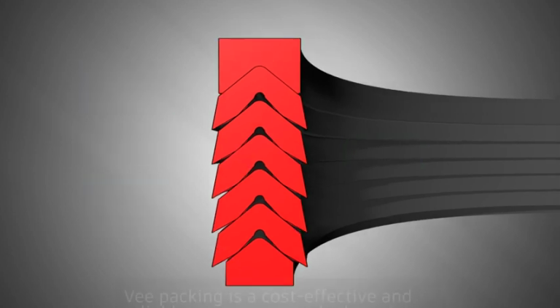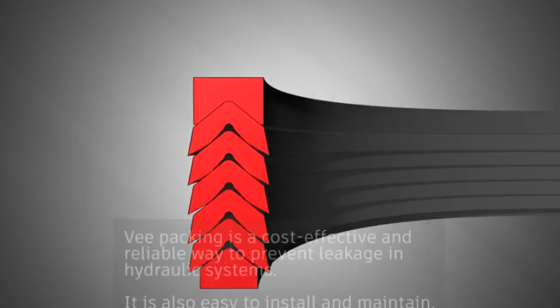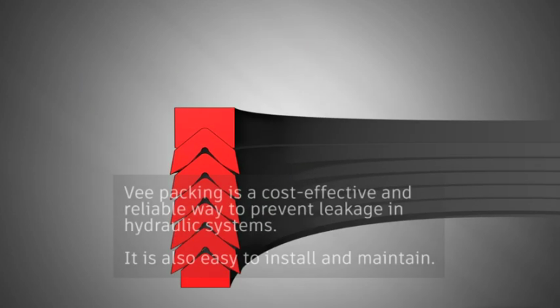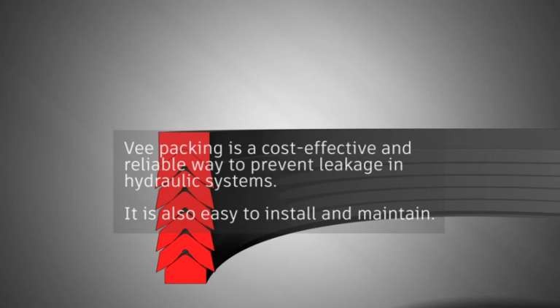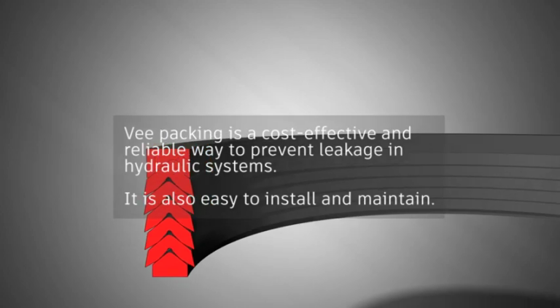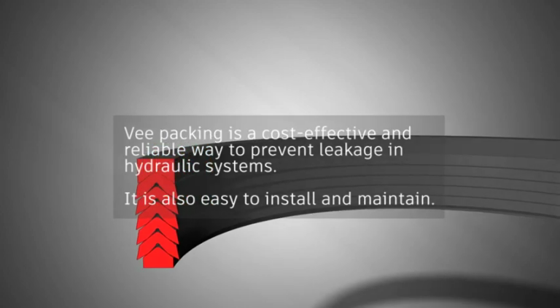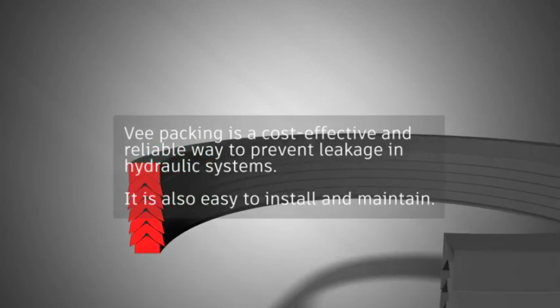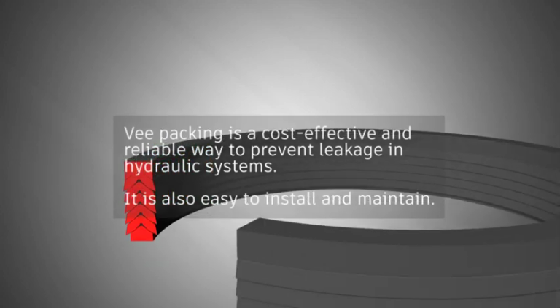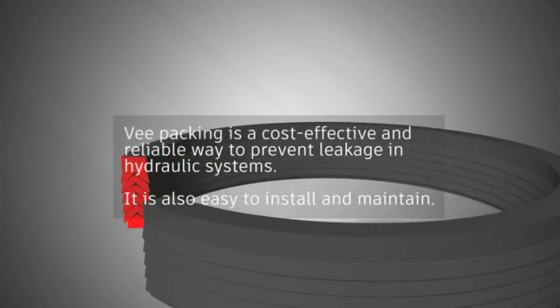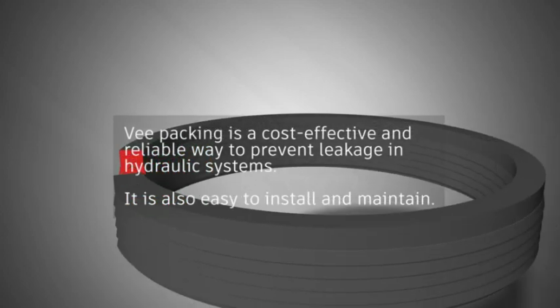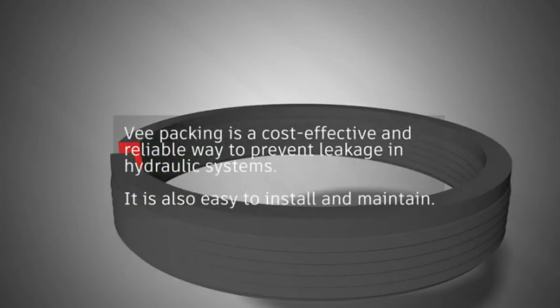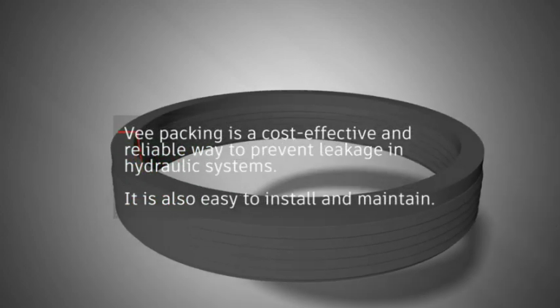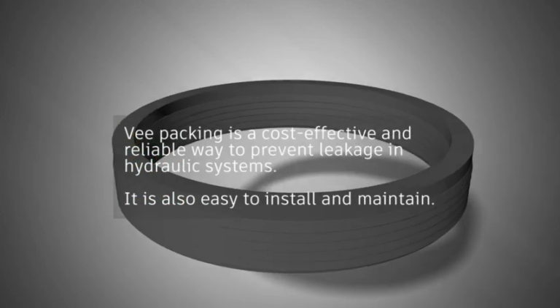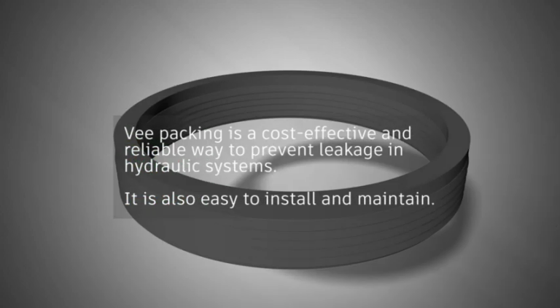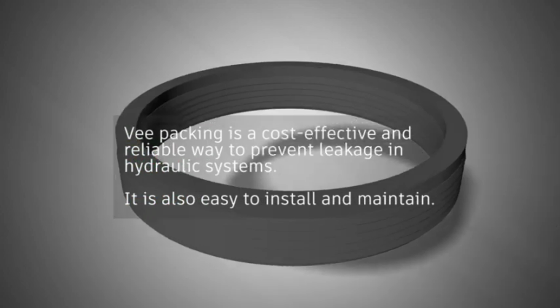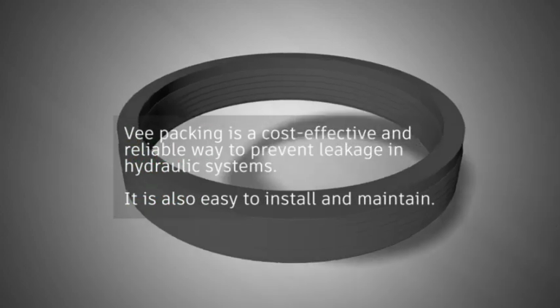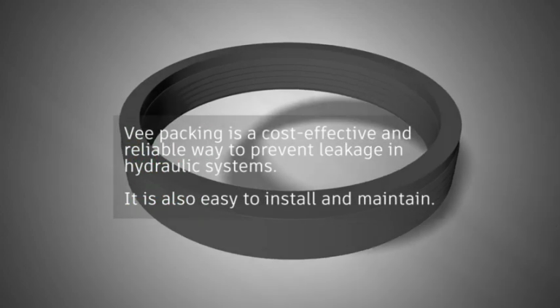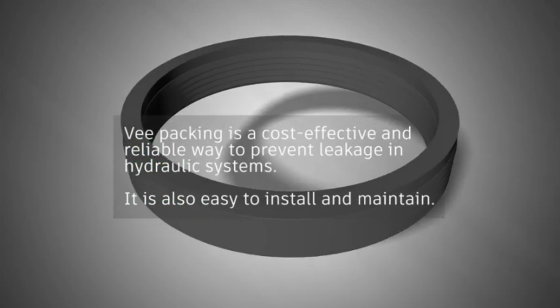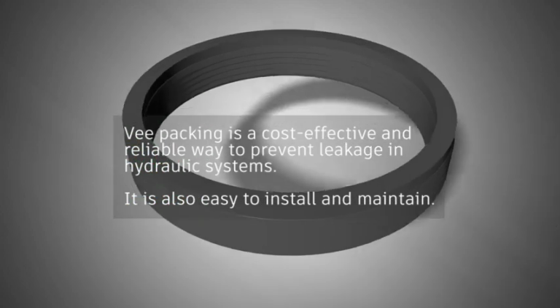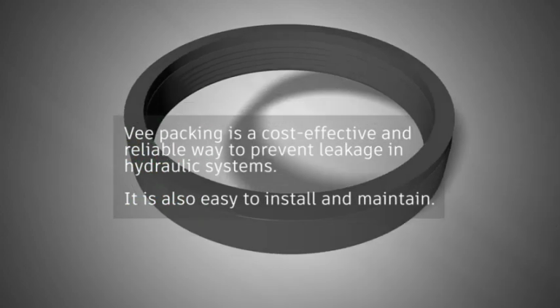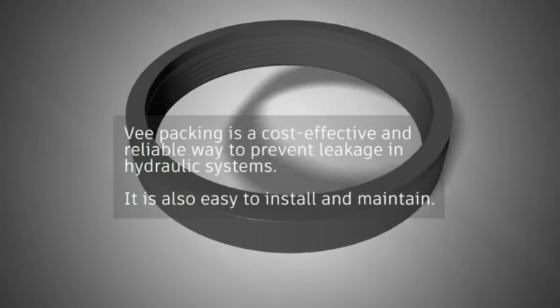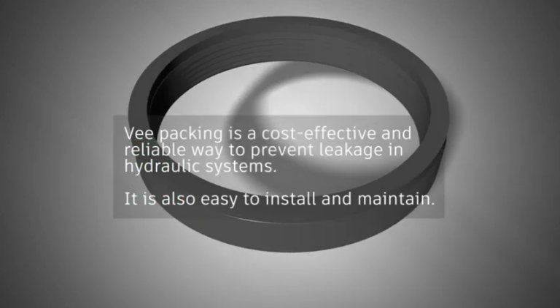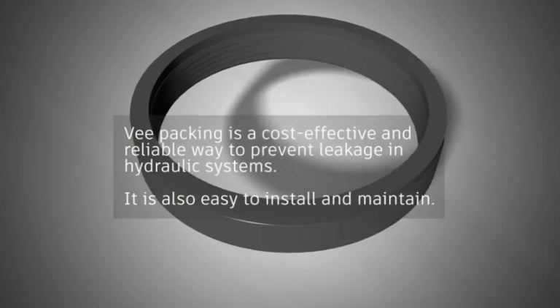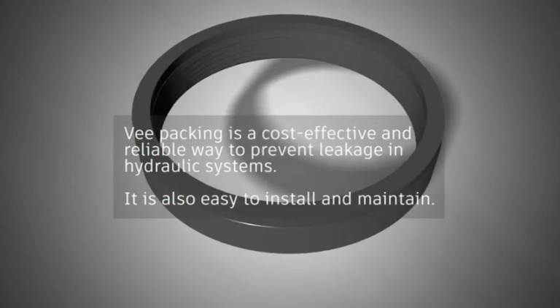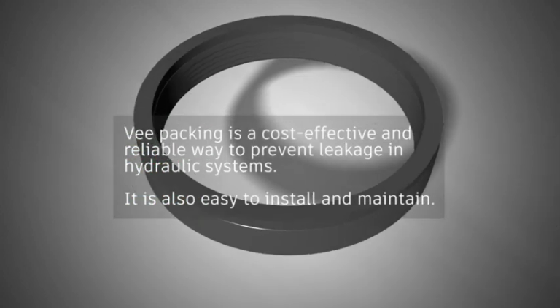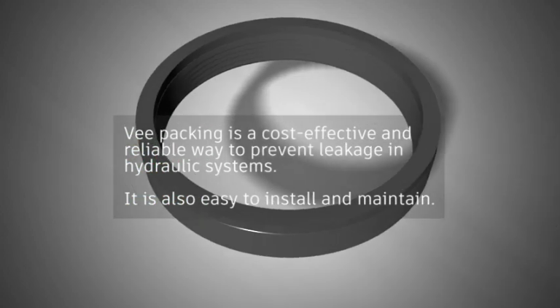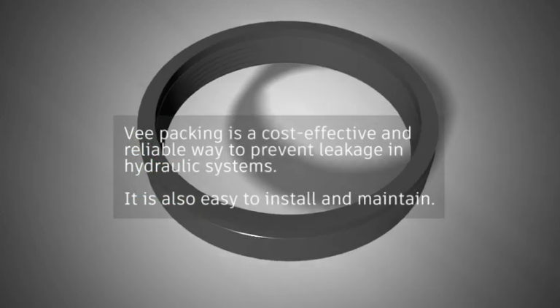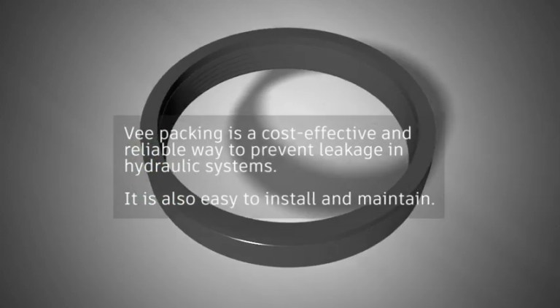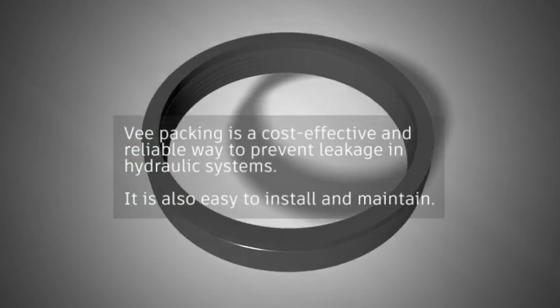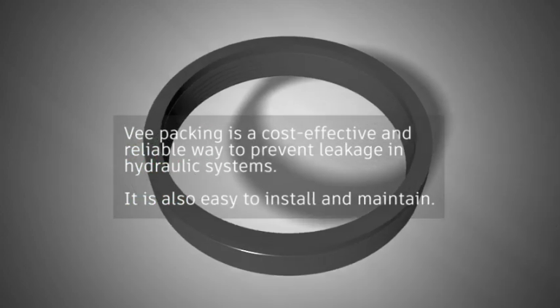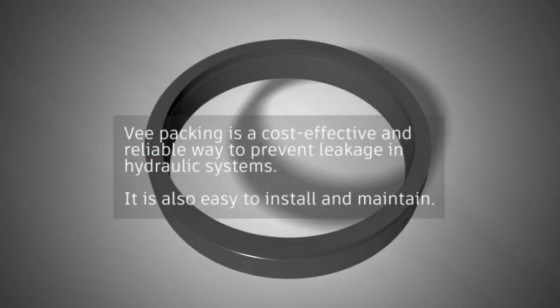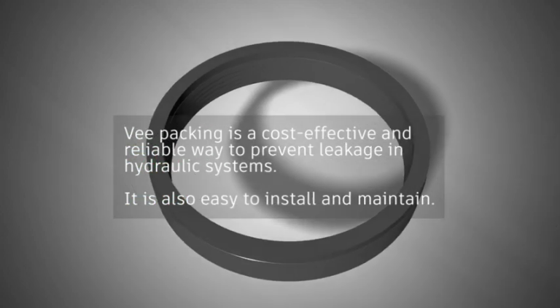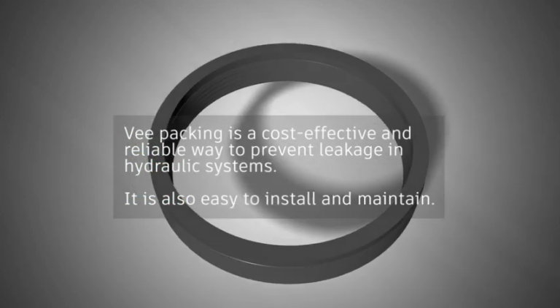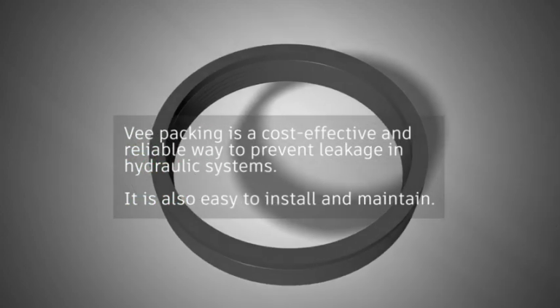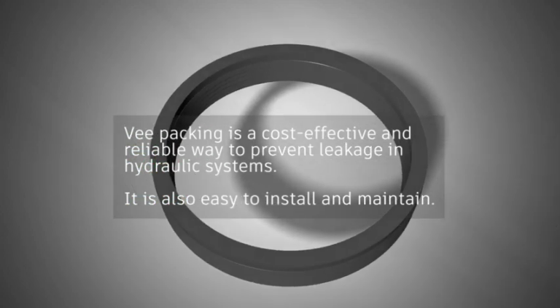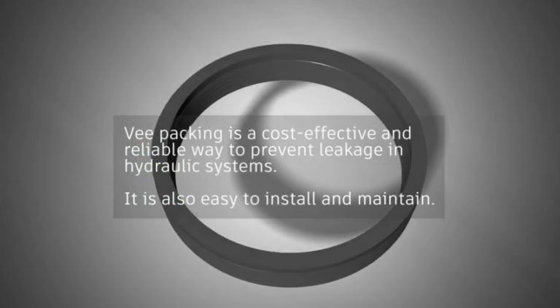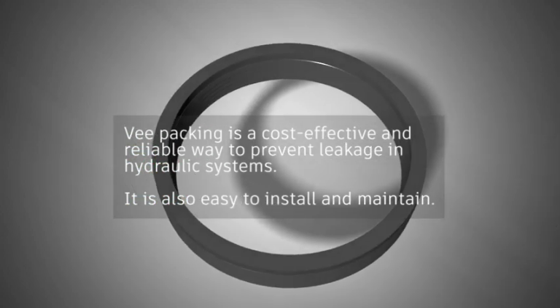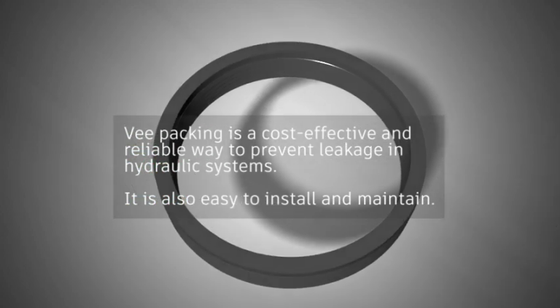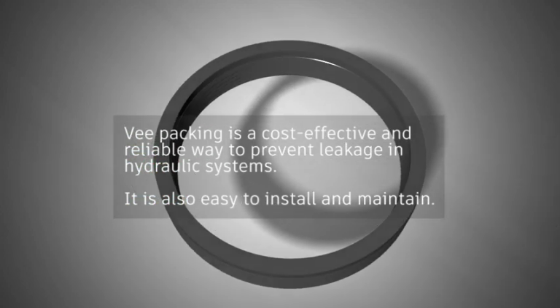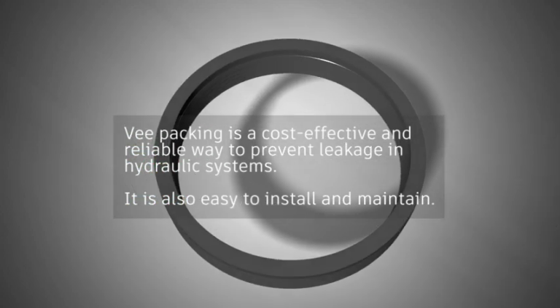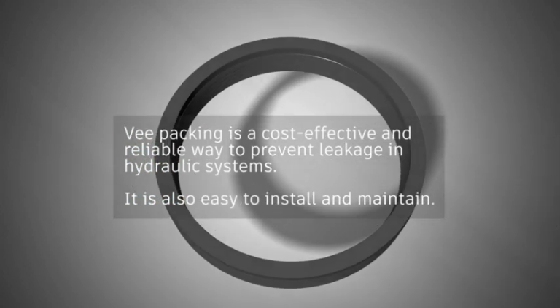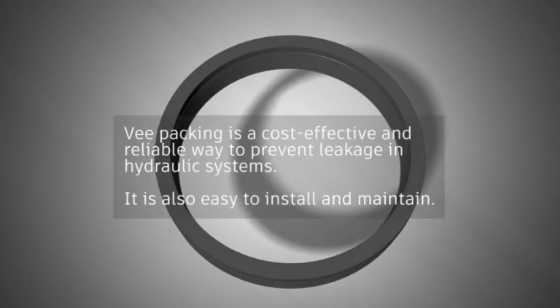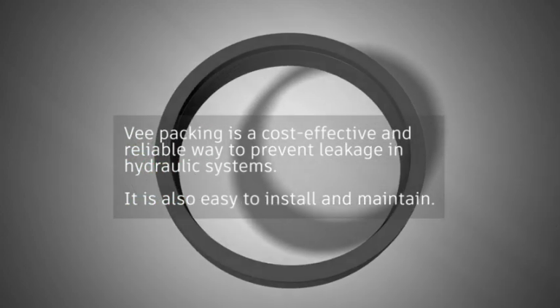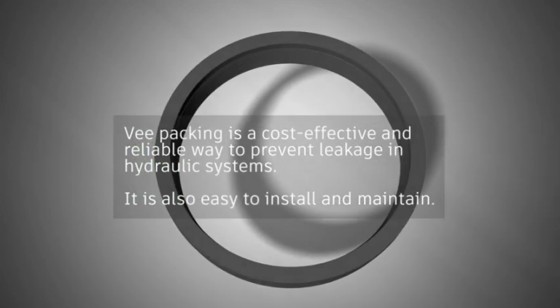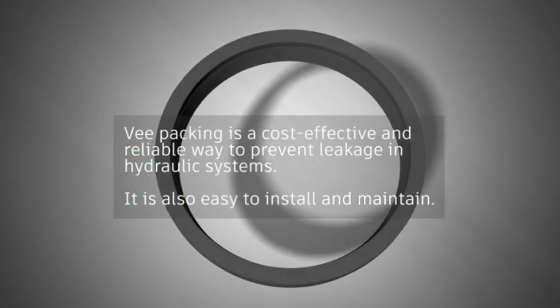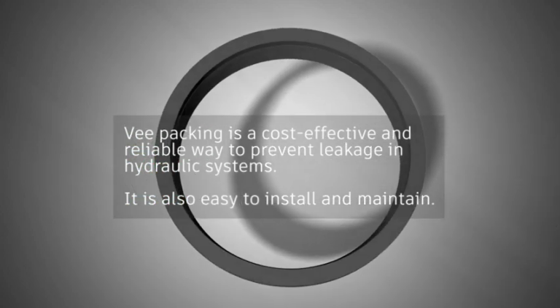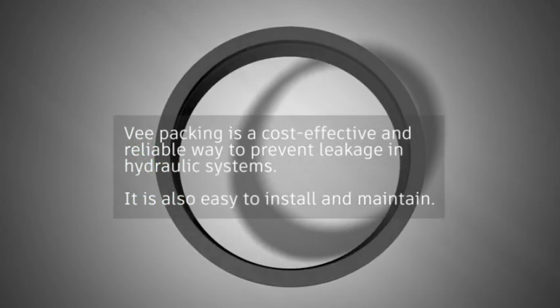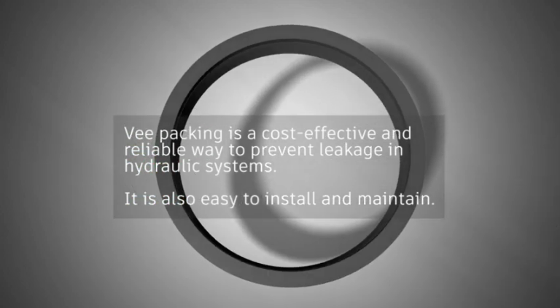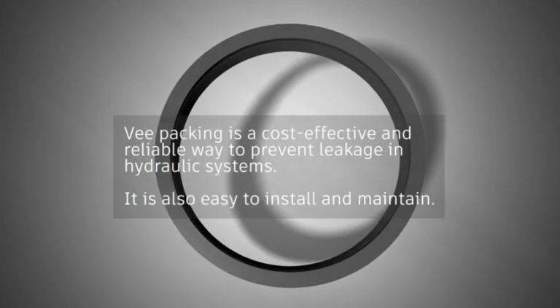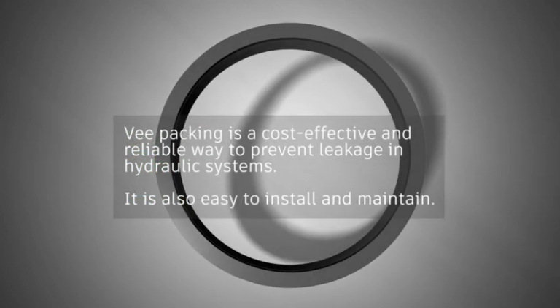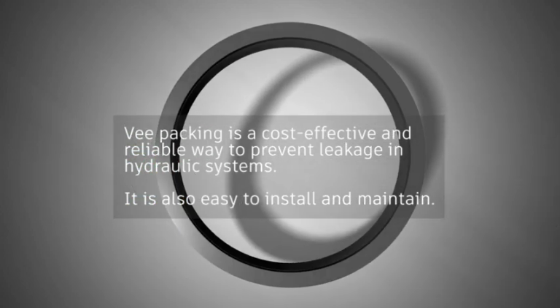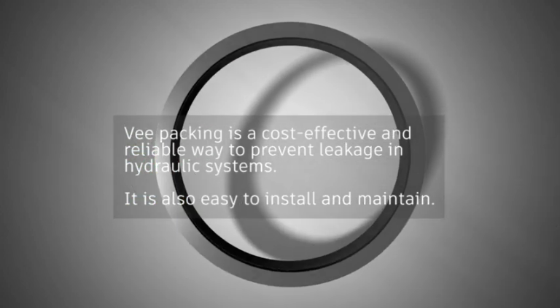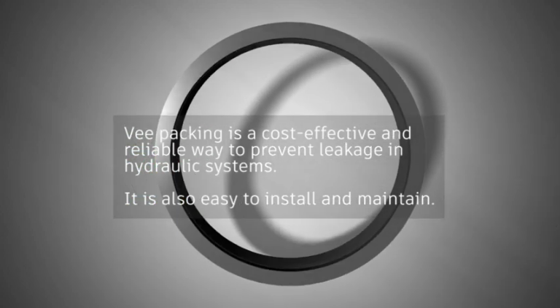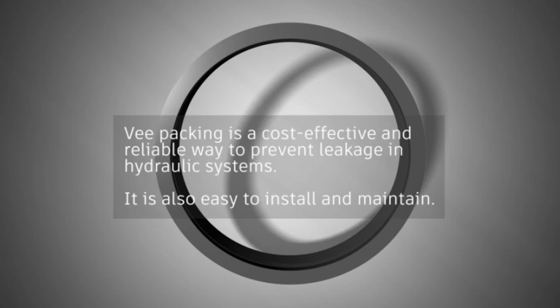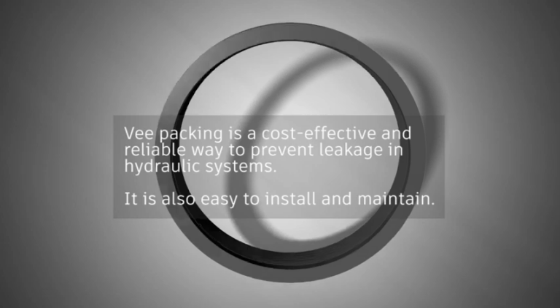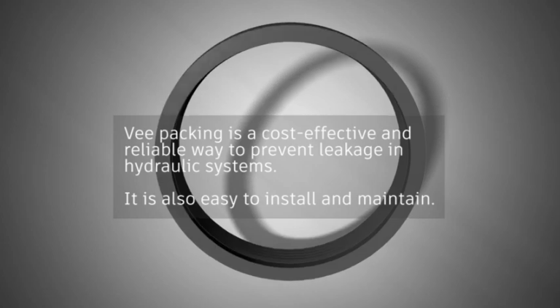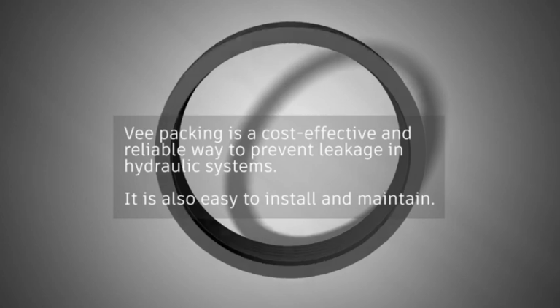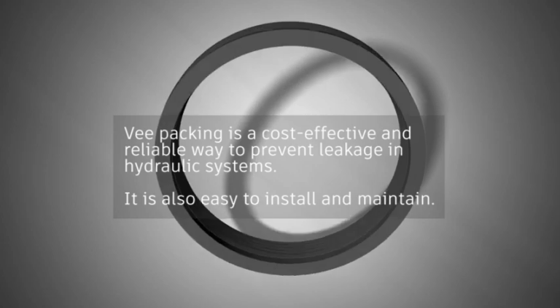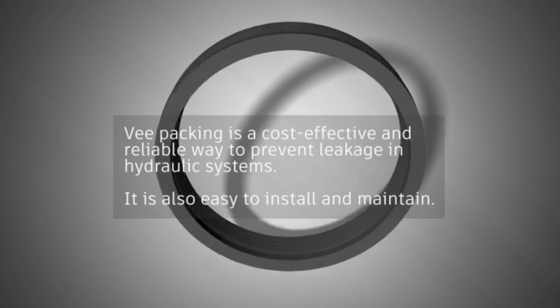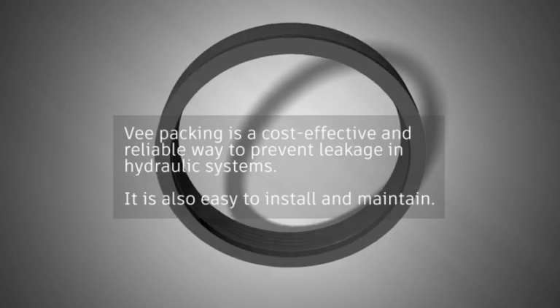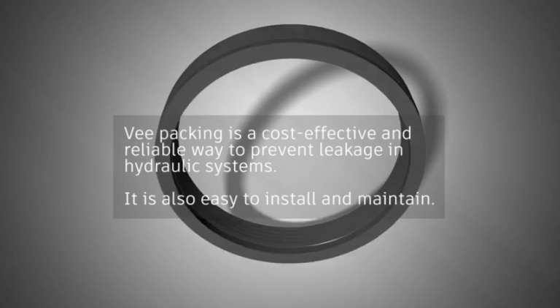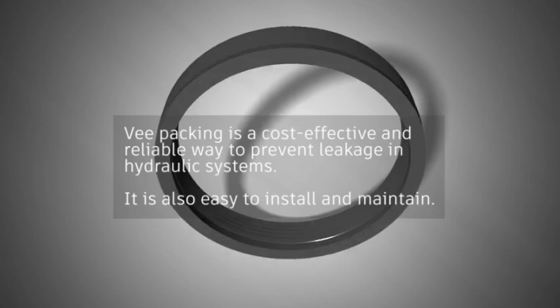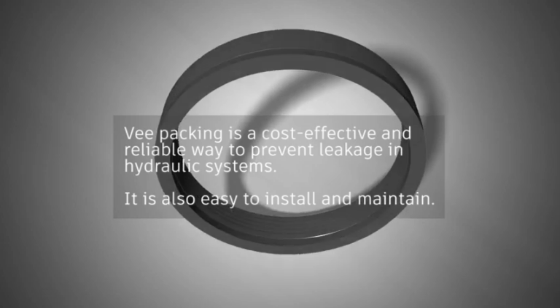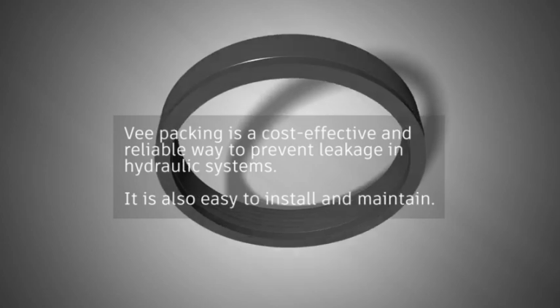V-Packing is a cost-effective and reliable way to prevent leakage in hydraulic systems. It is also easy to install and maintain.